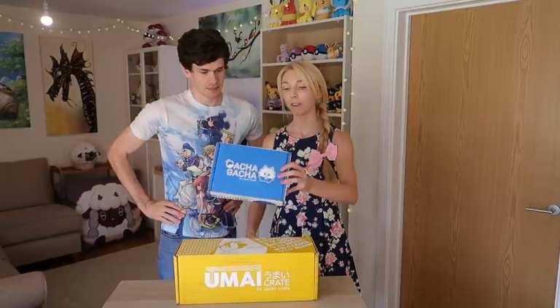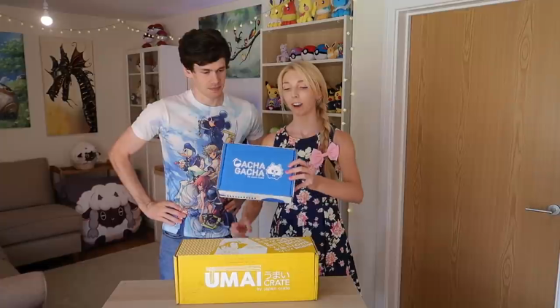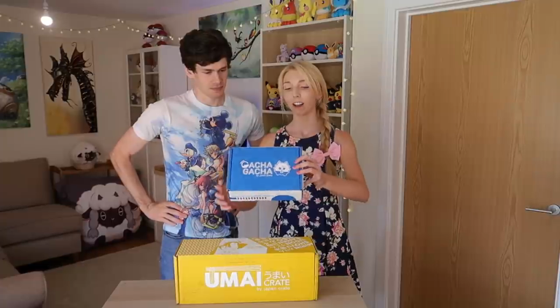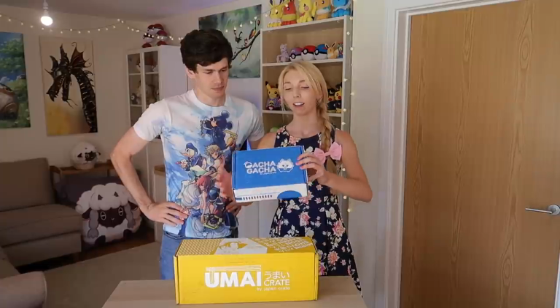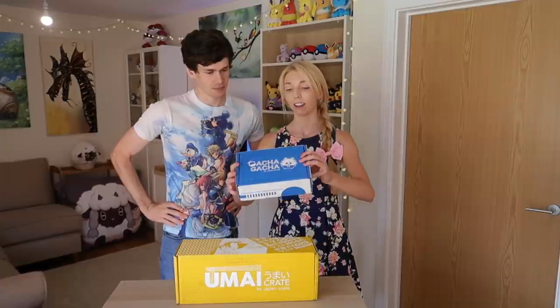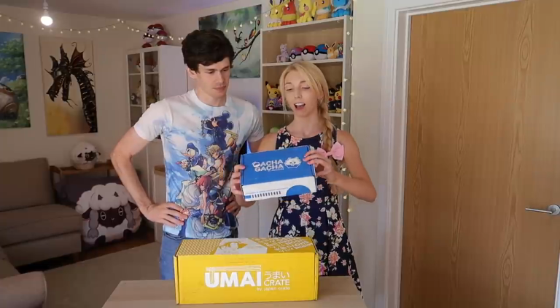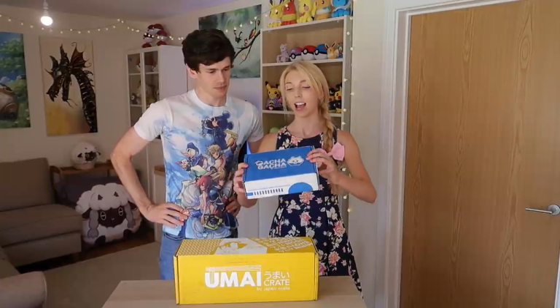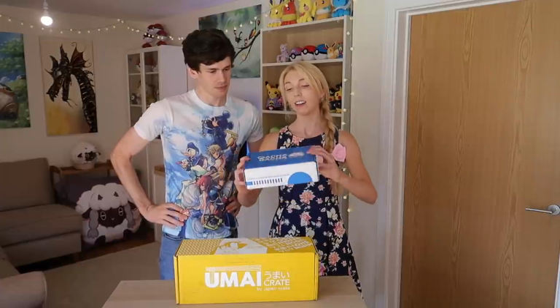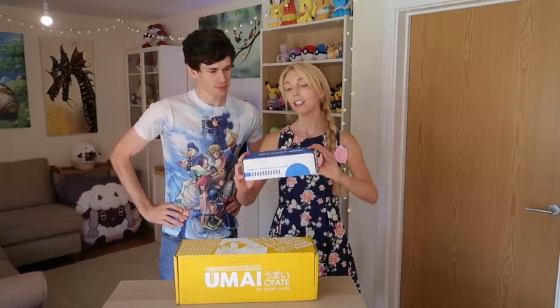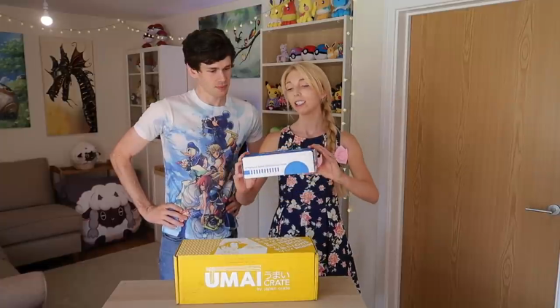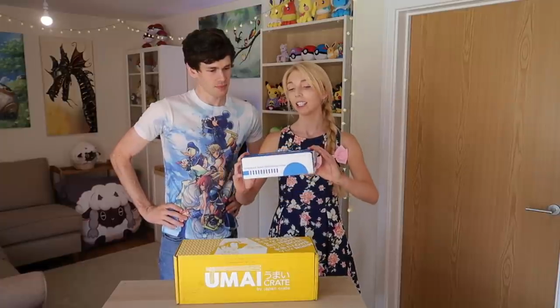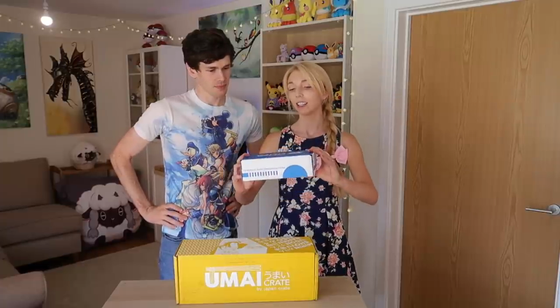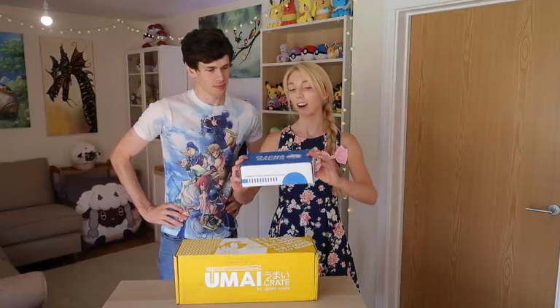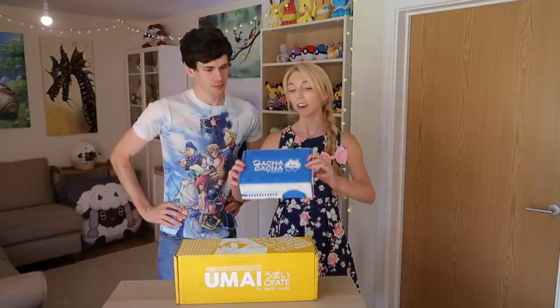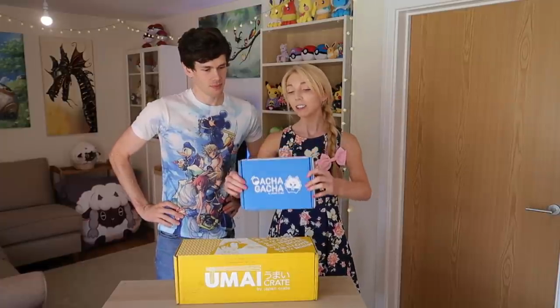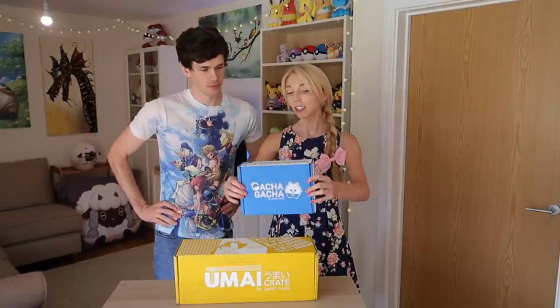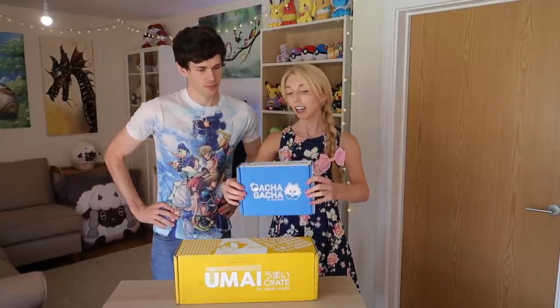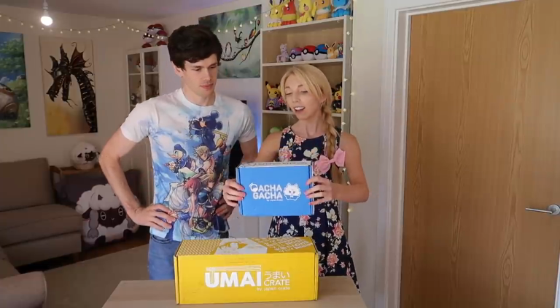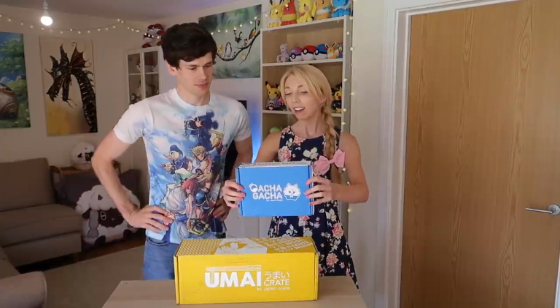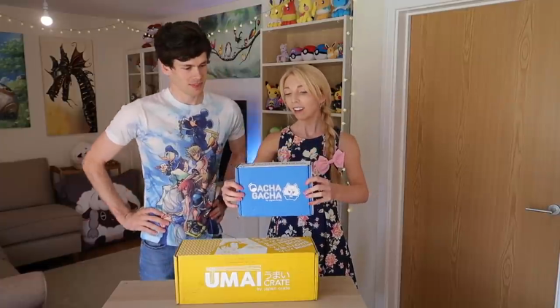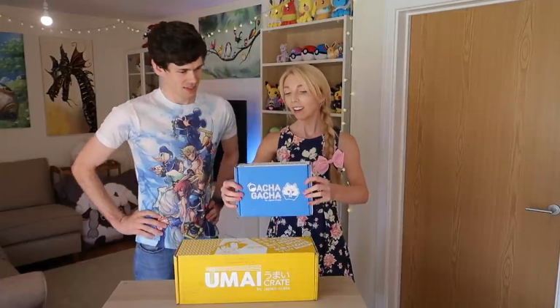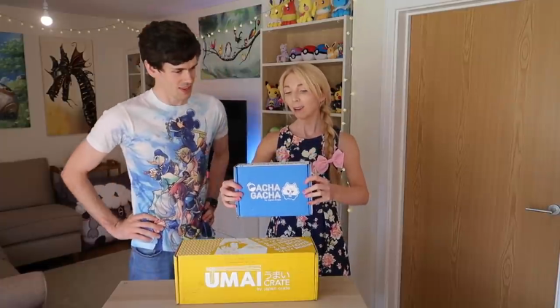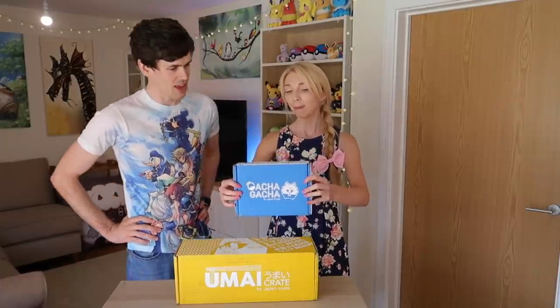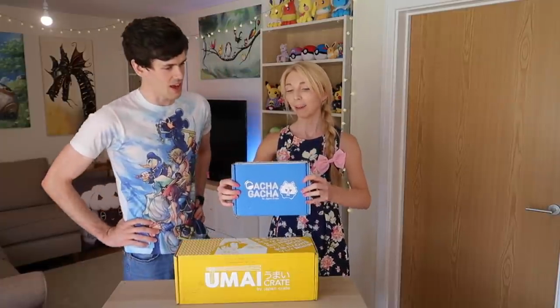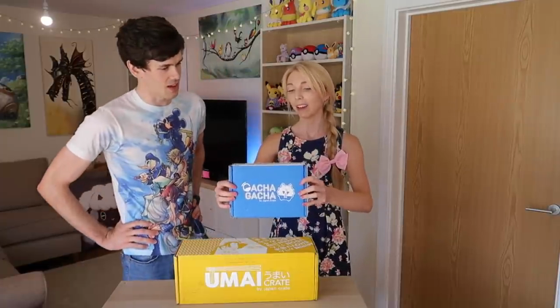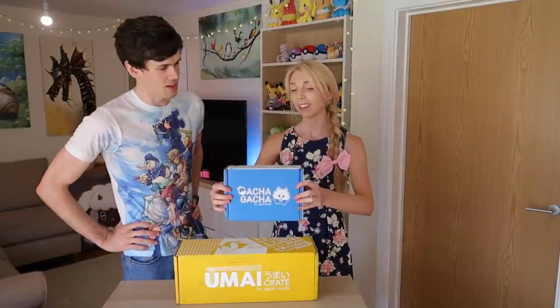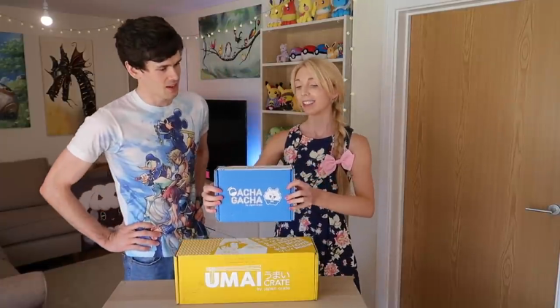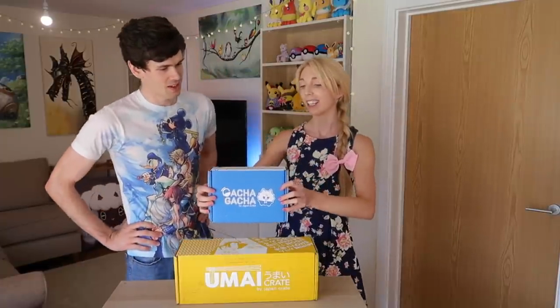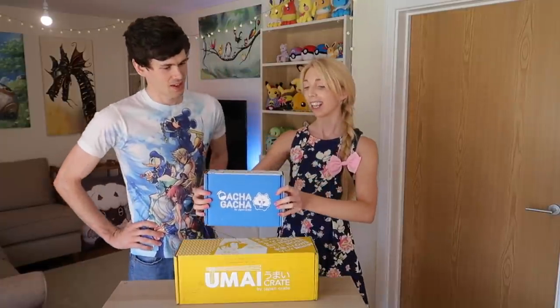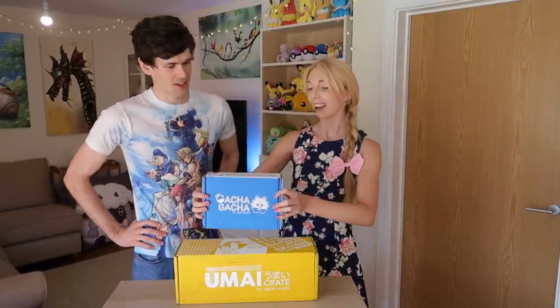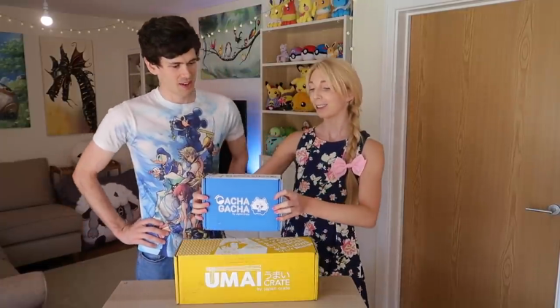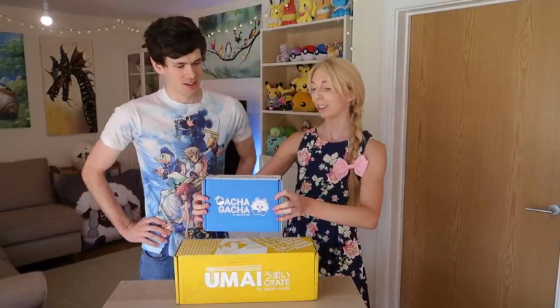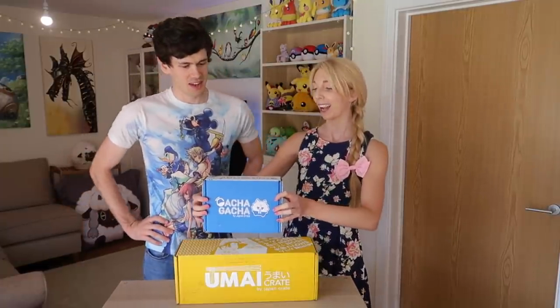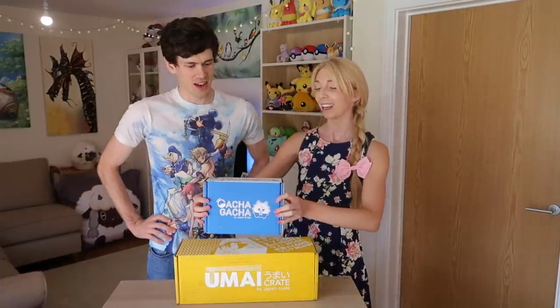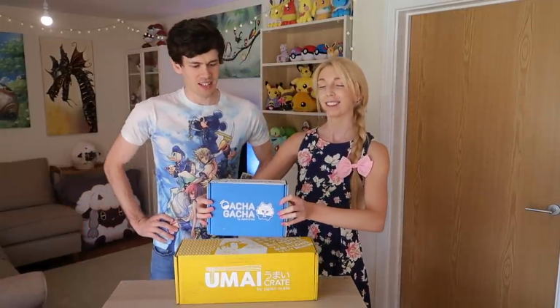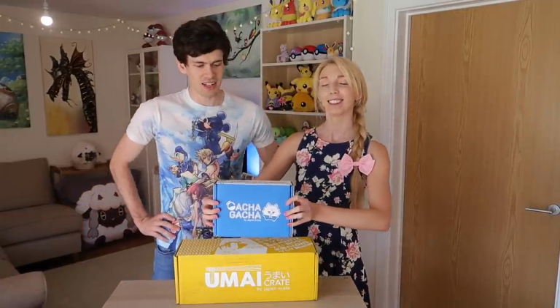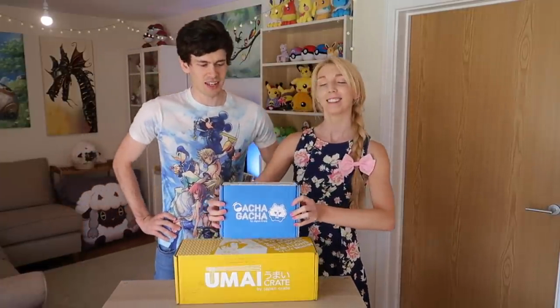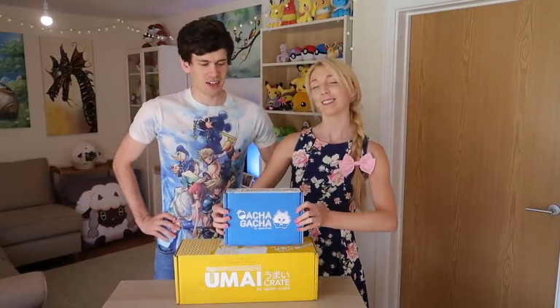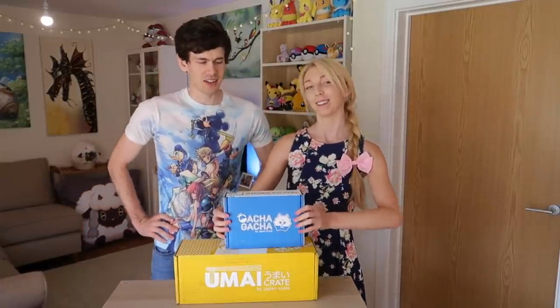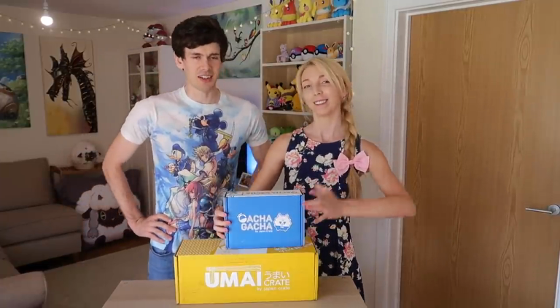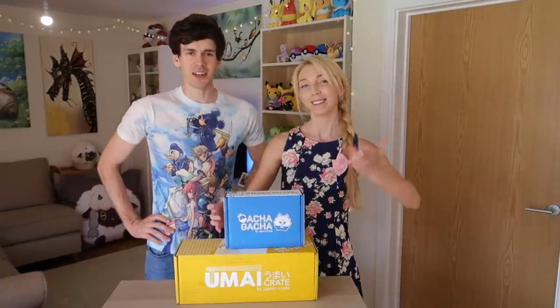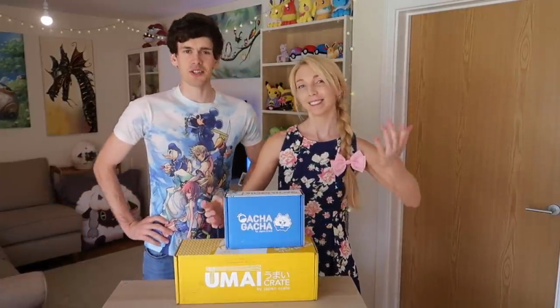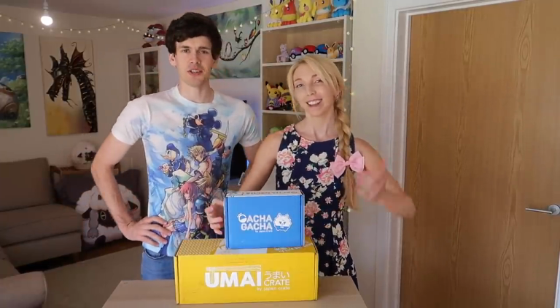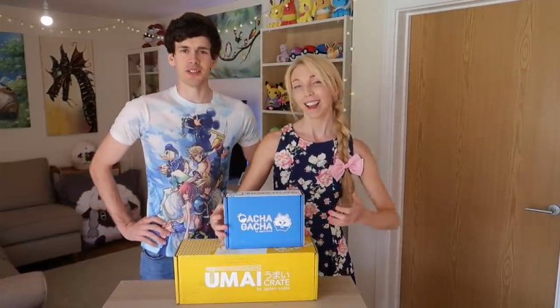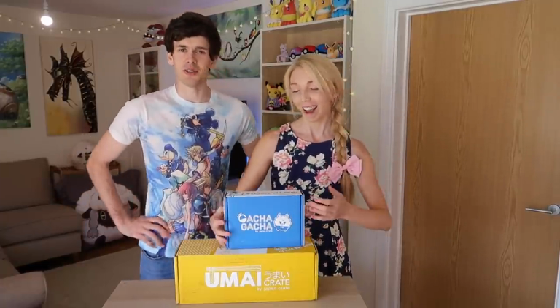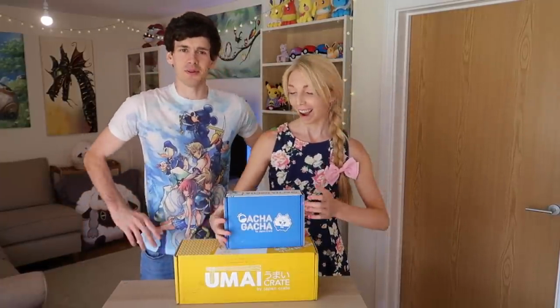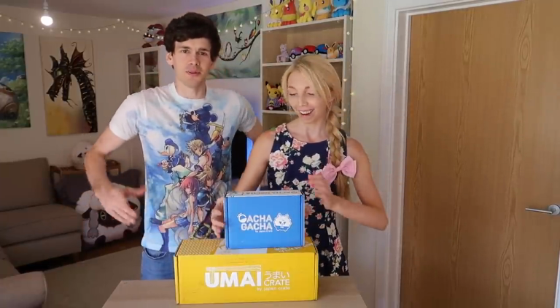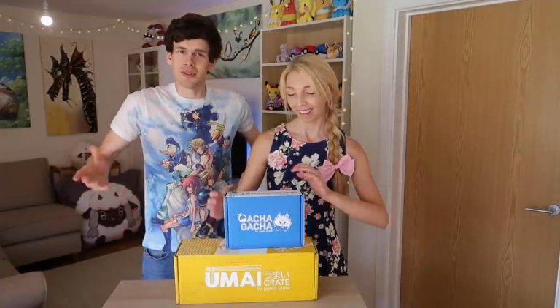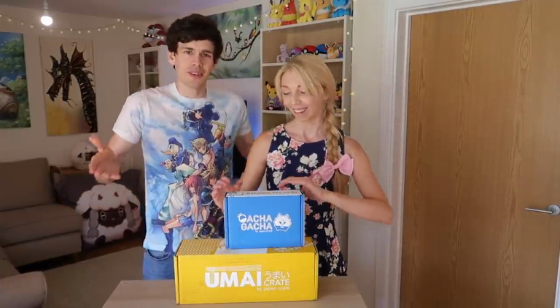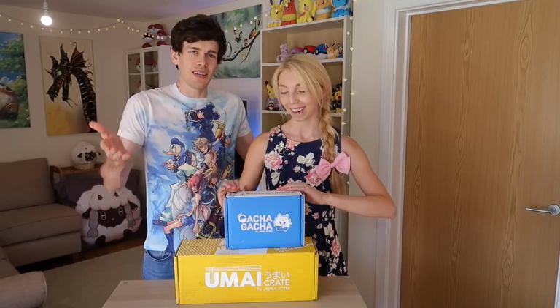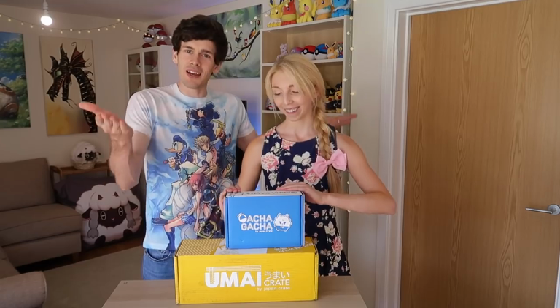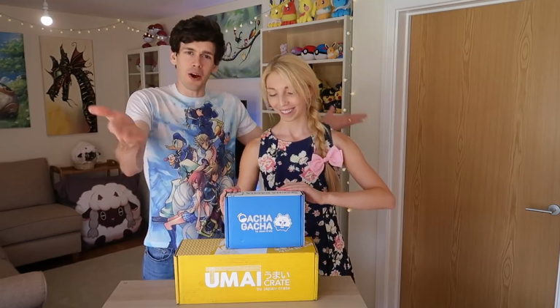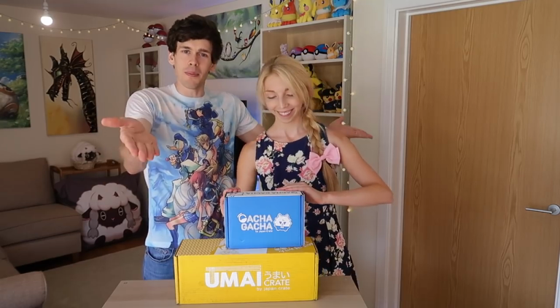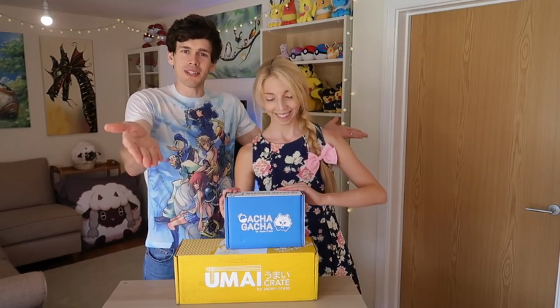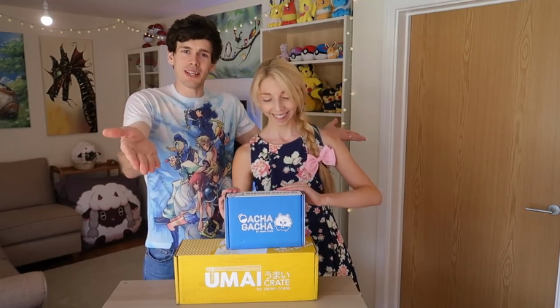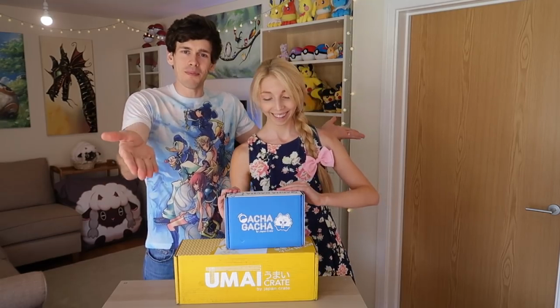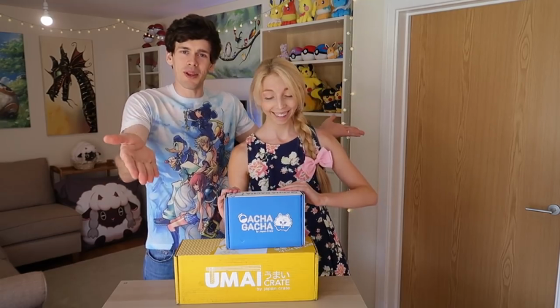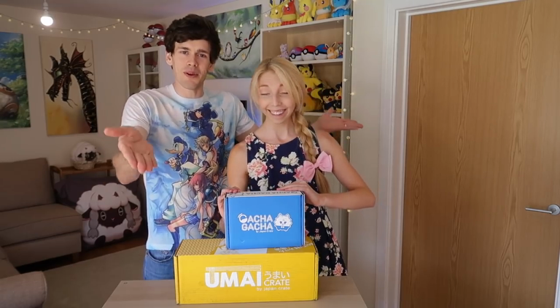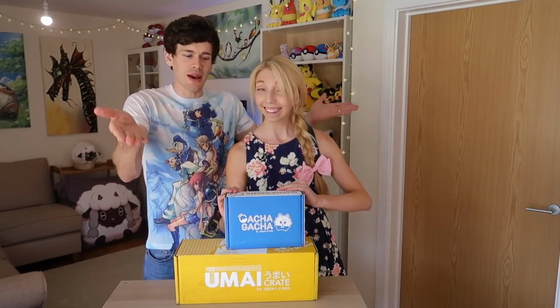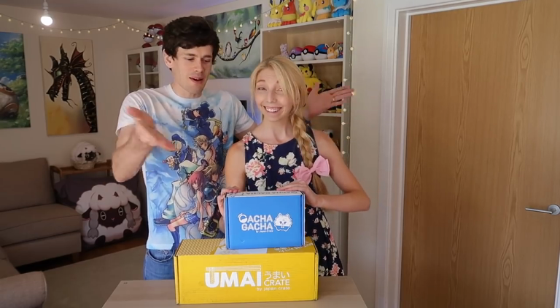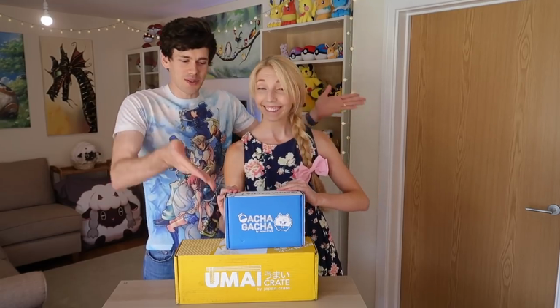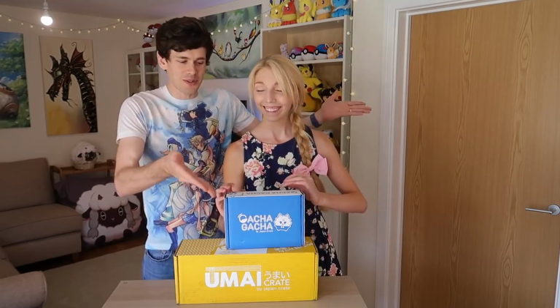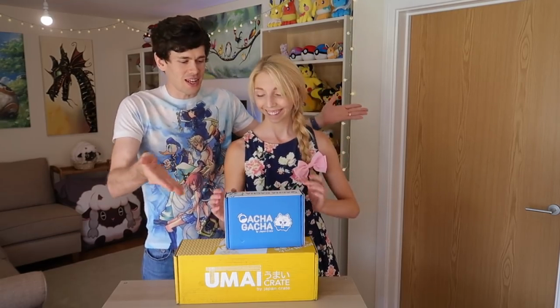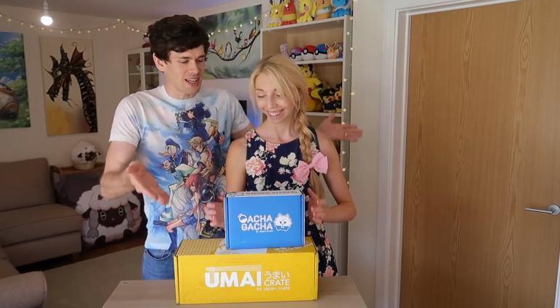We've got the... I always say 'gotcha', but you say 'gasha'. Yeah, I say 'gasha'. Comment down below — how do you say it?